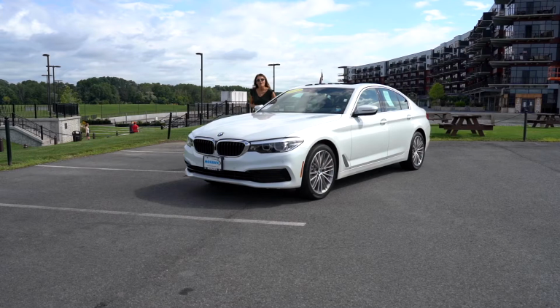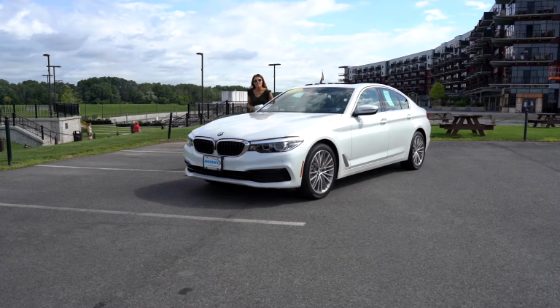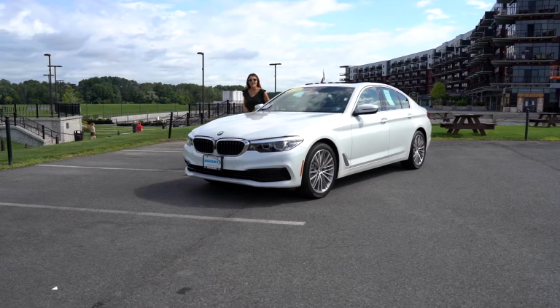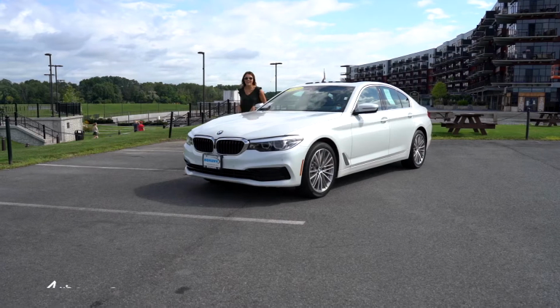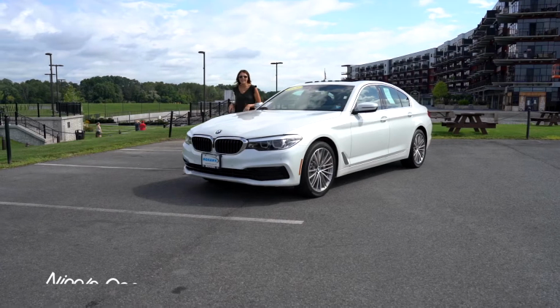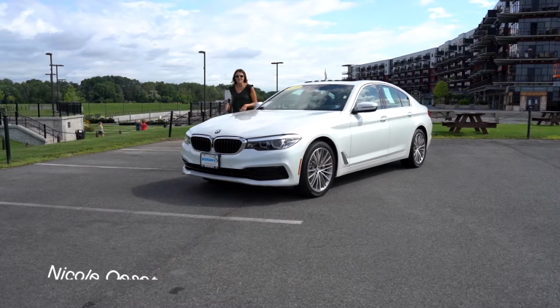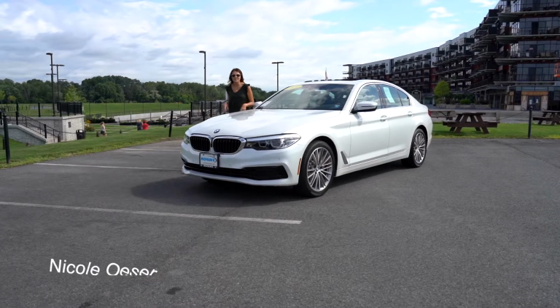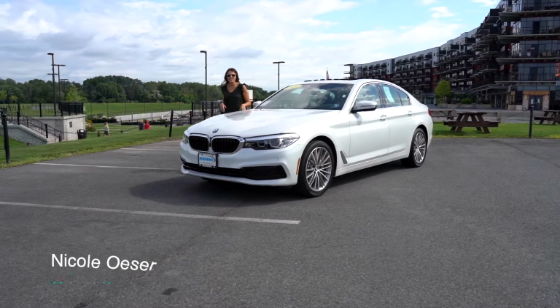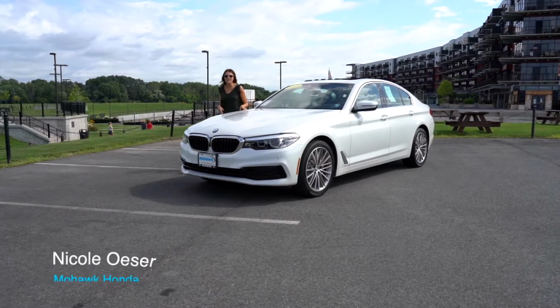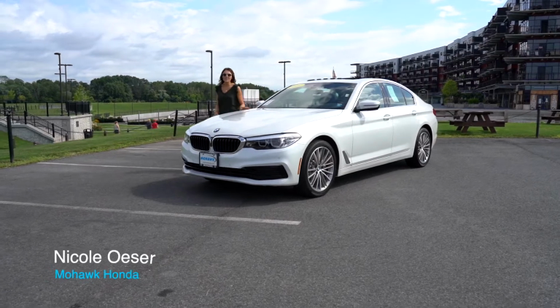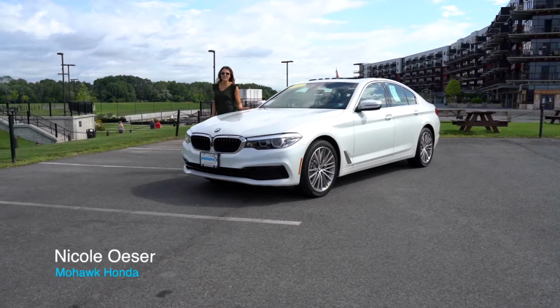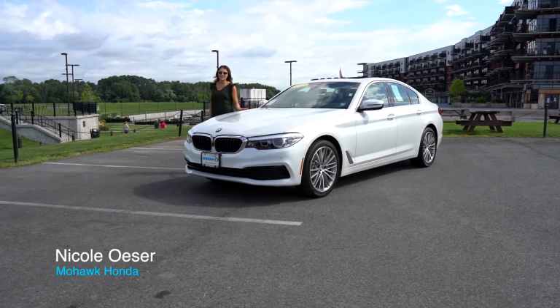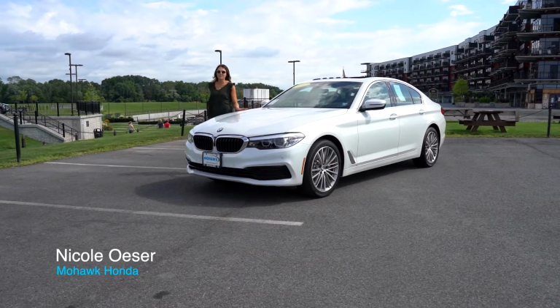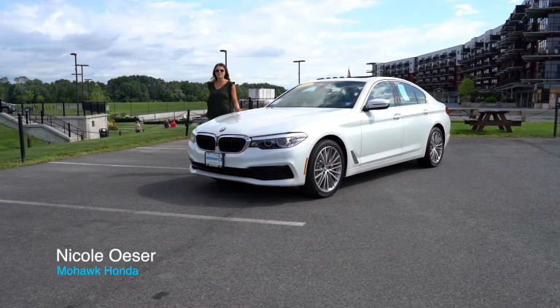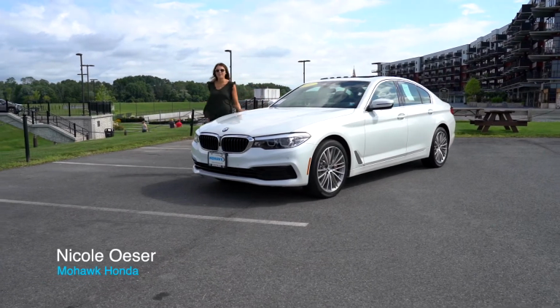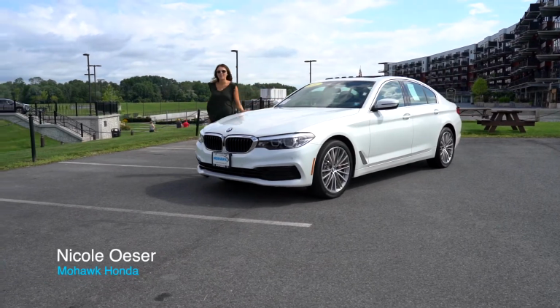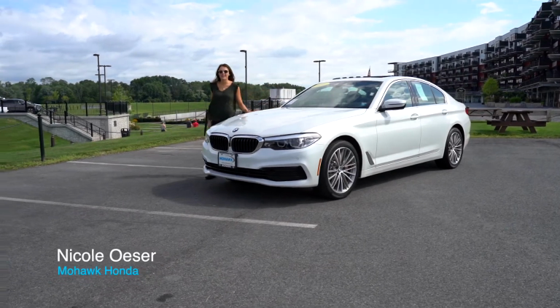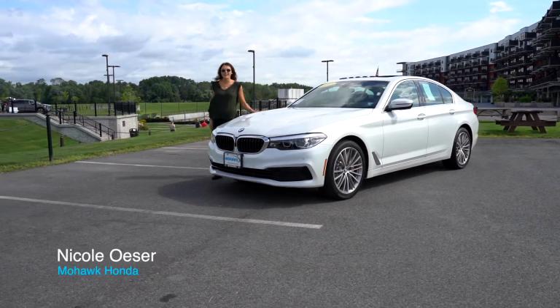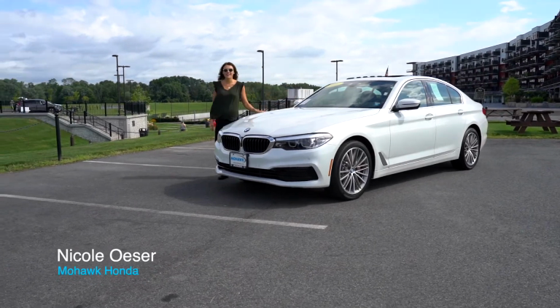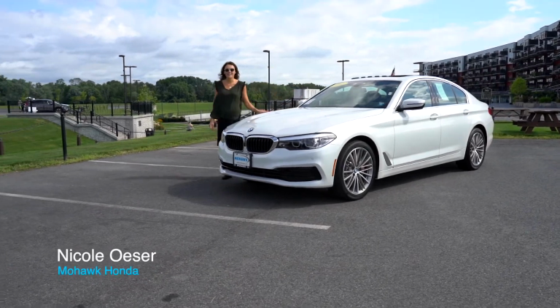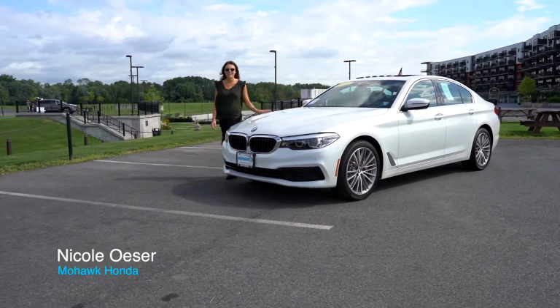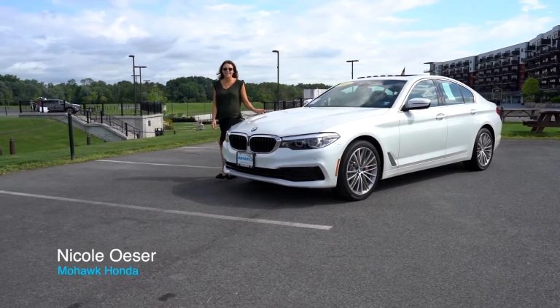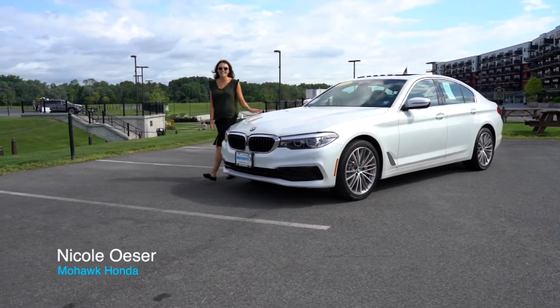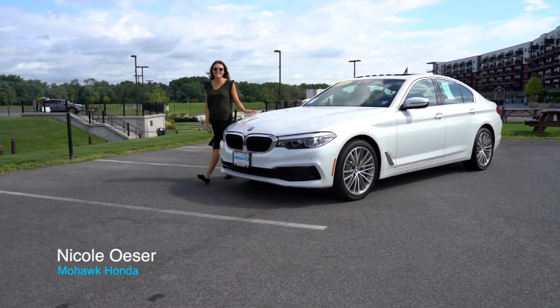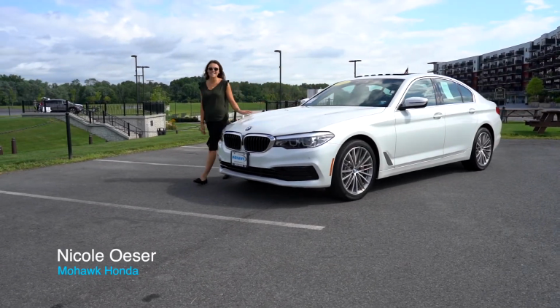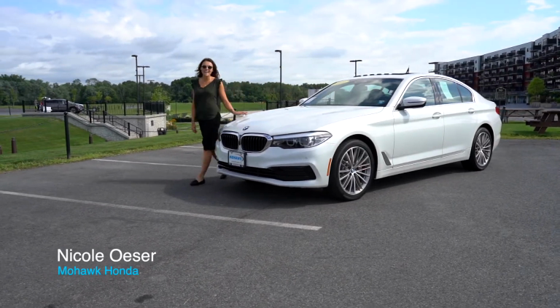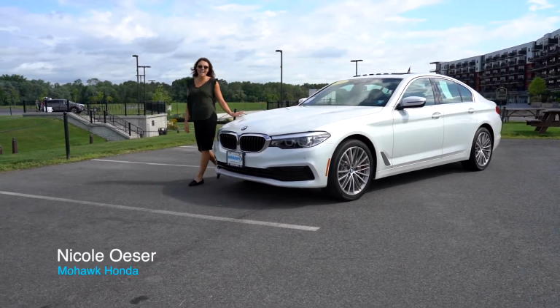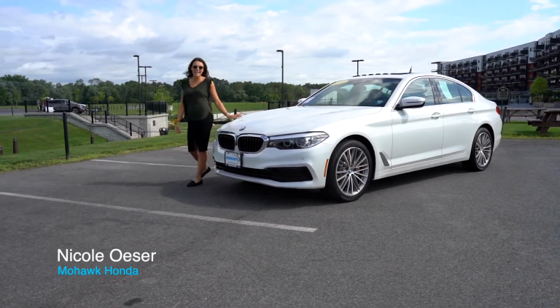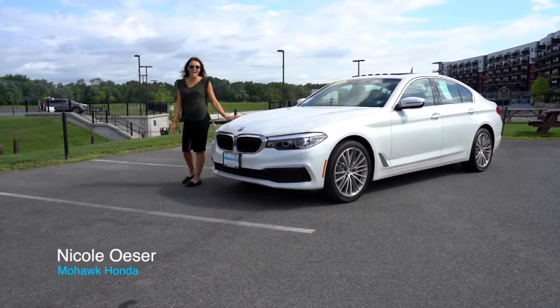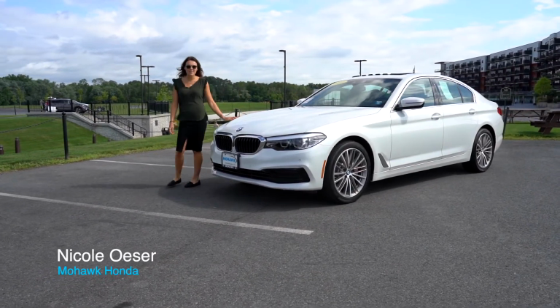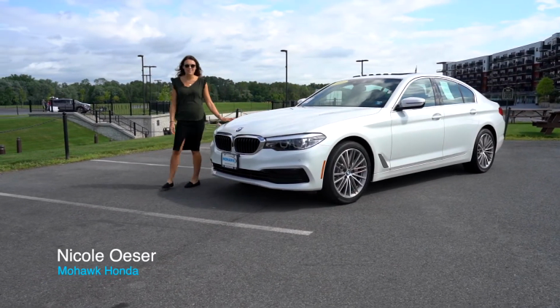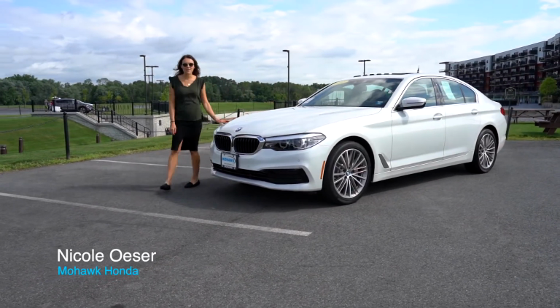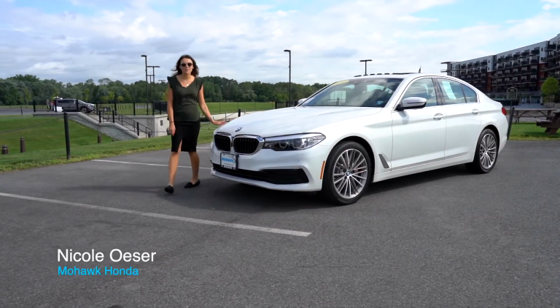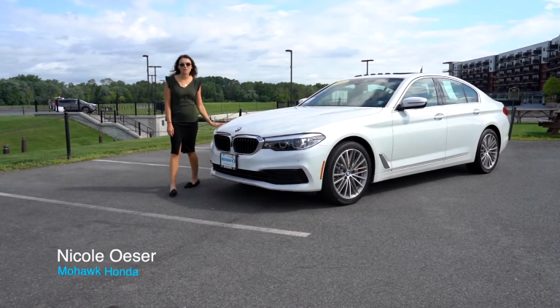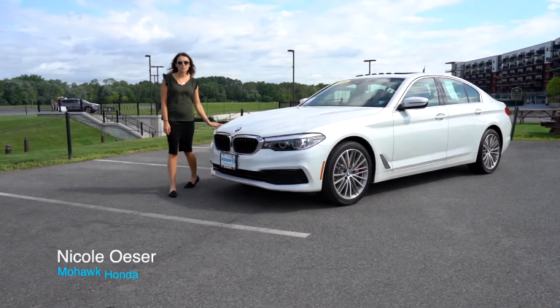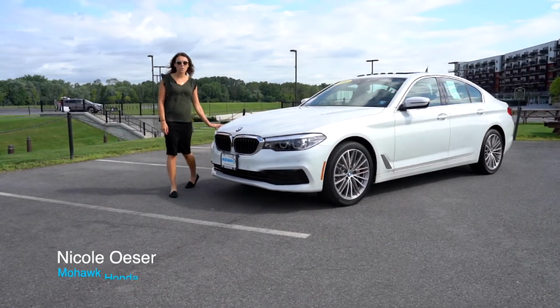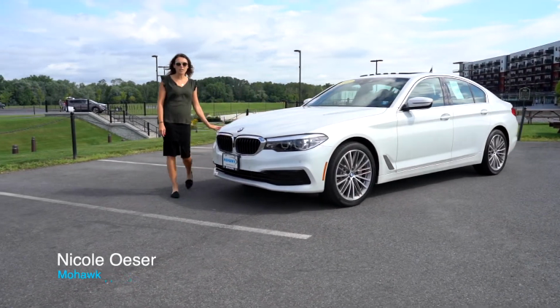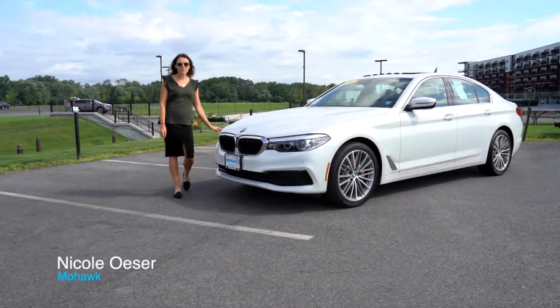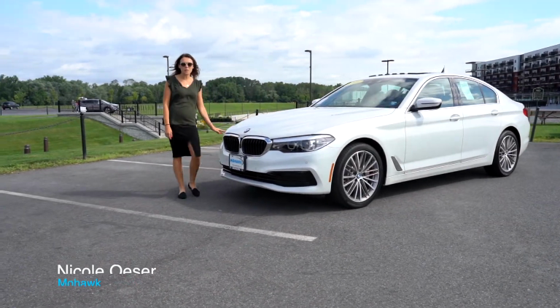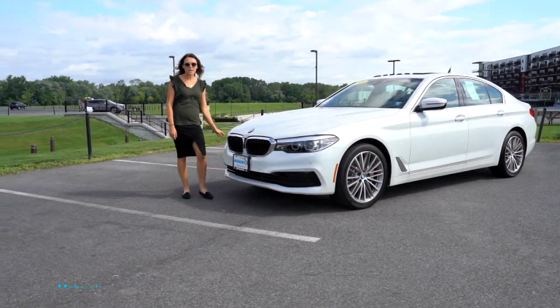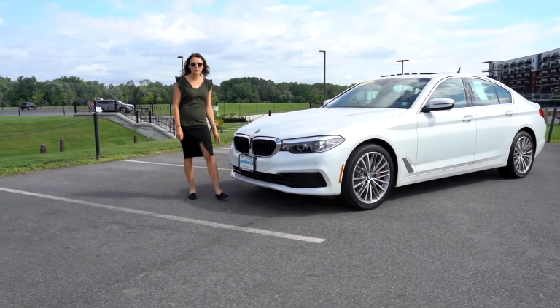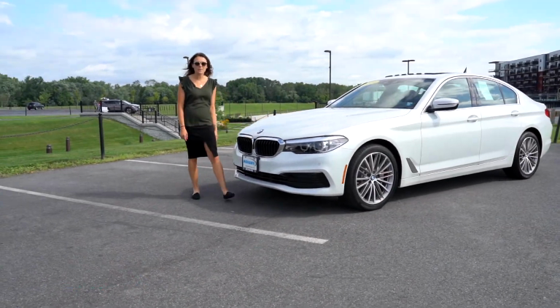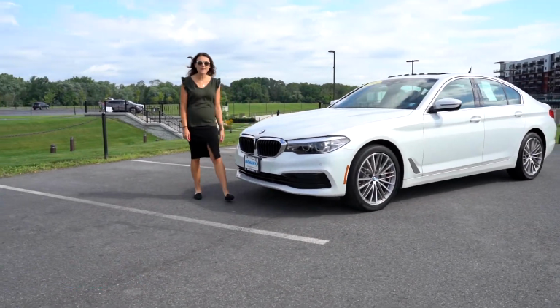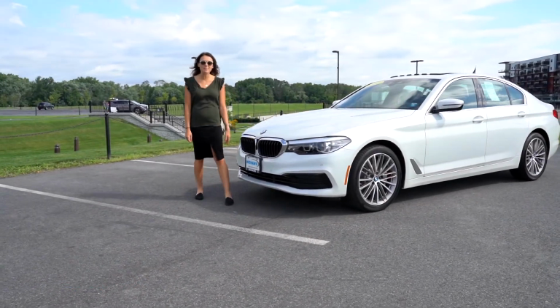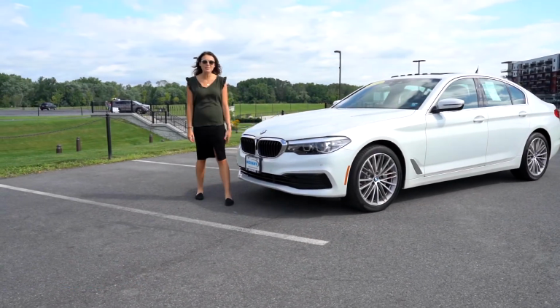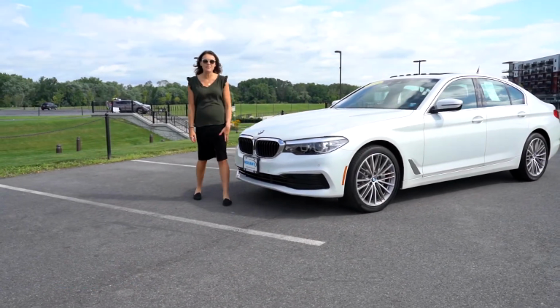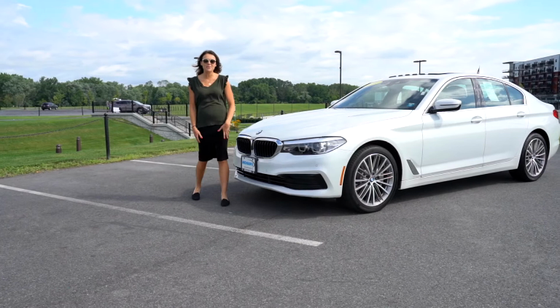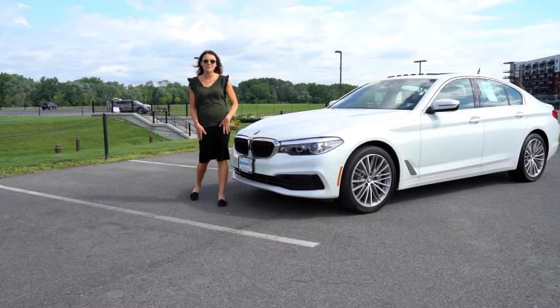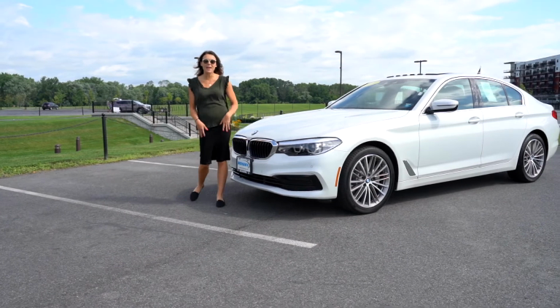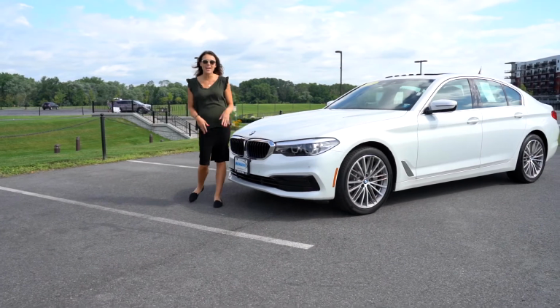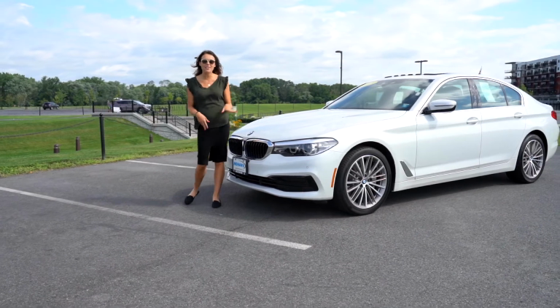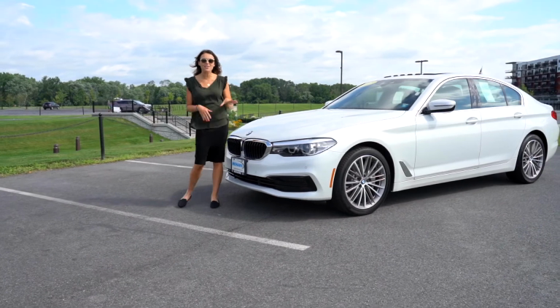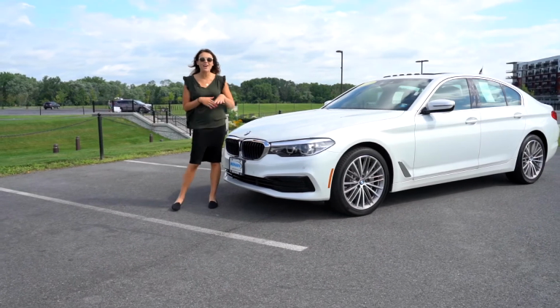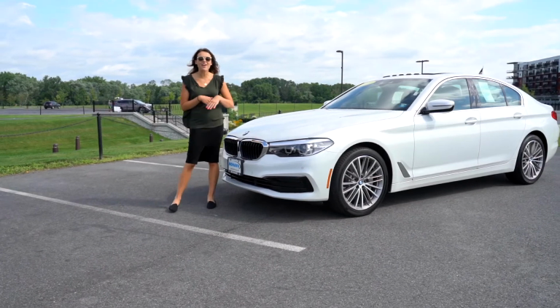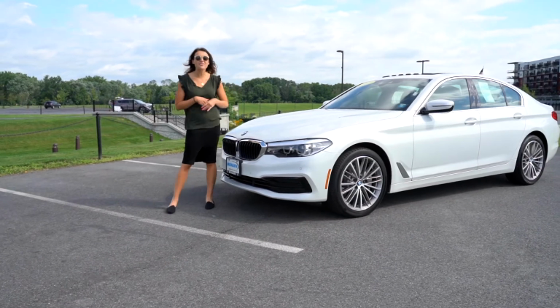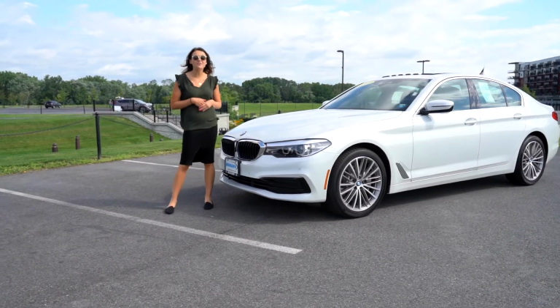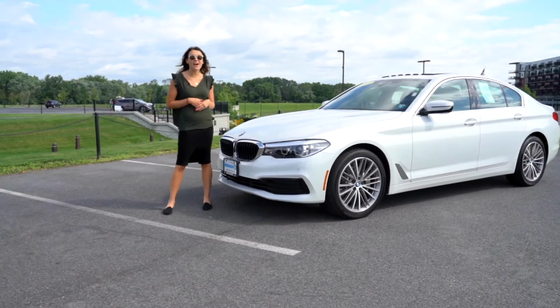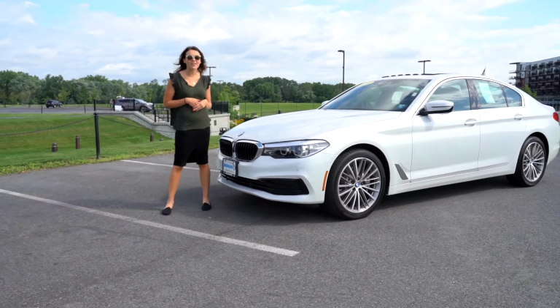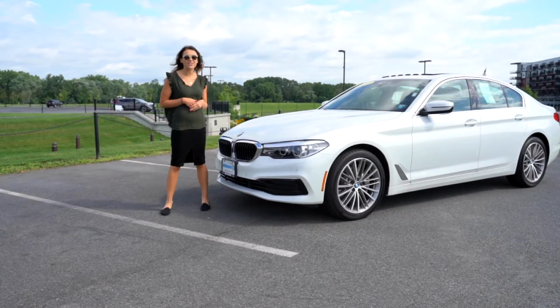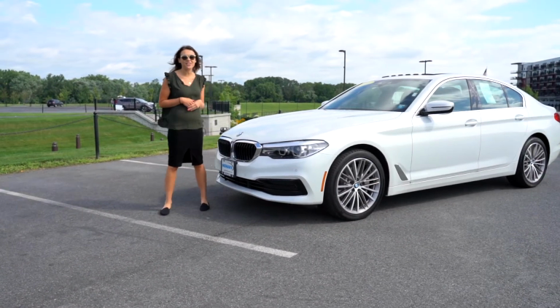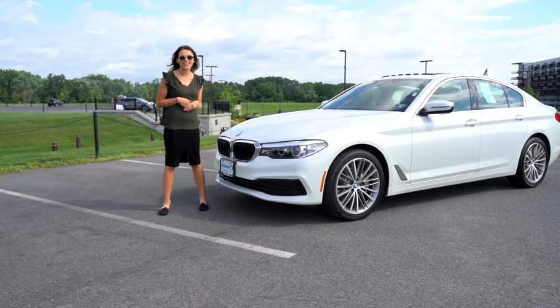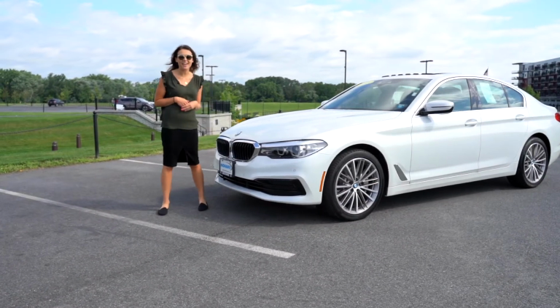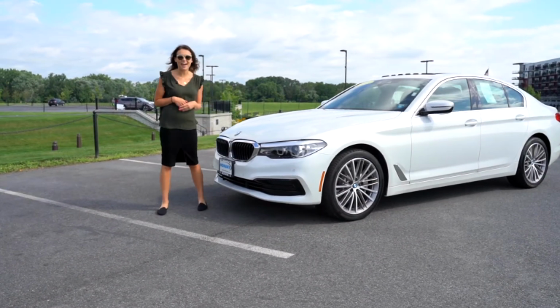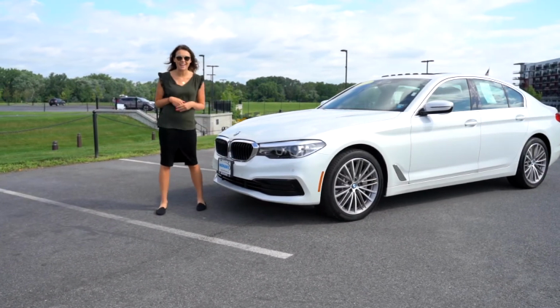My name is Nicole Osser from Mohawk Honda, and today I am here with a 2020 BMW X-Drive 530i.